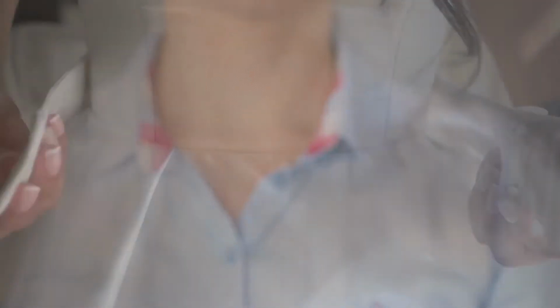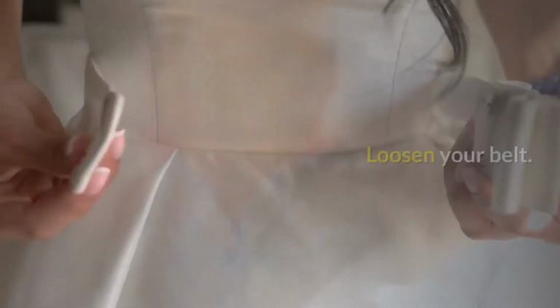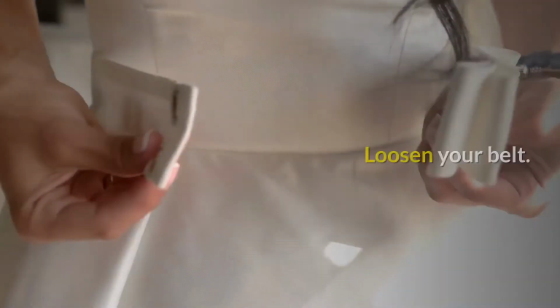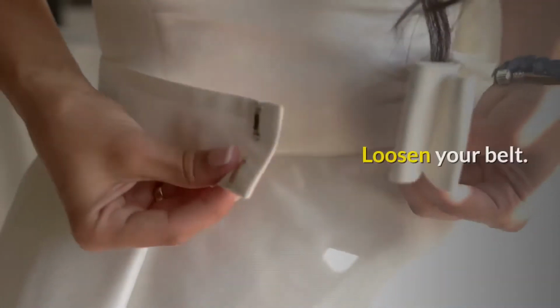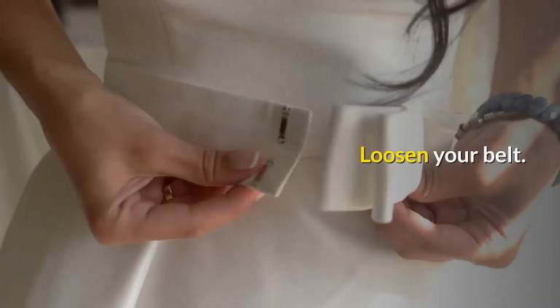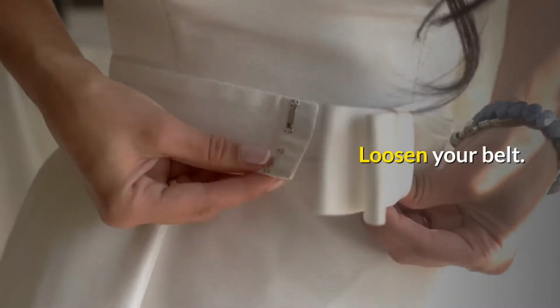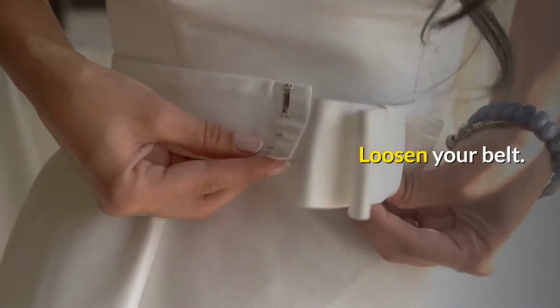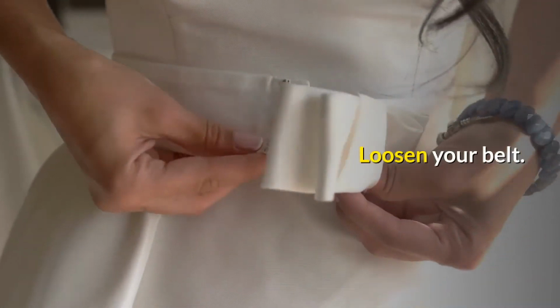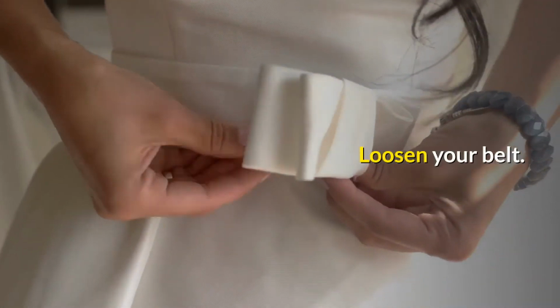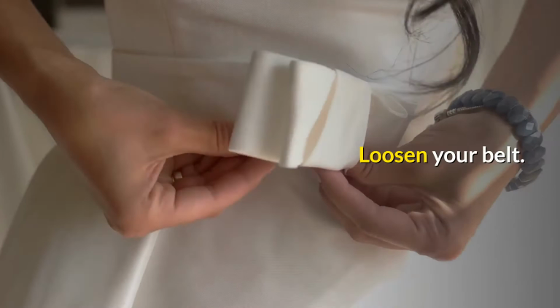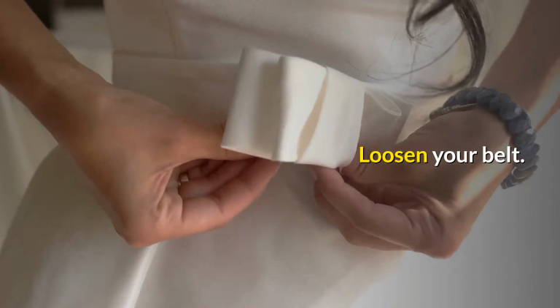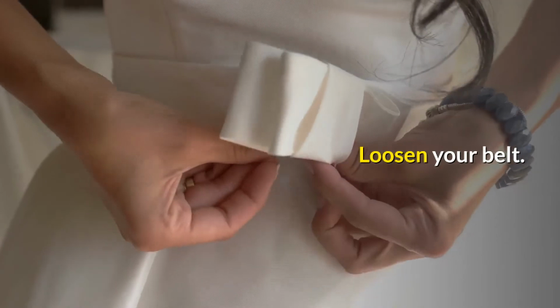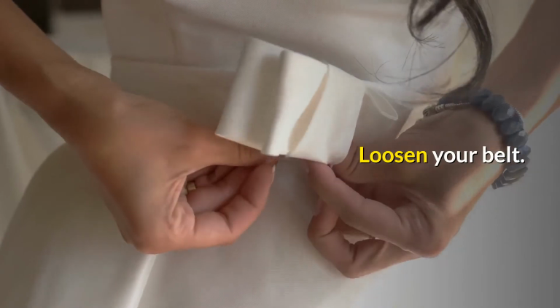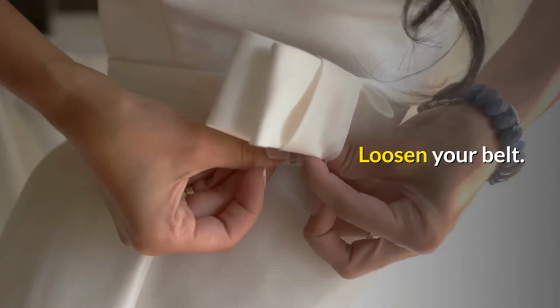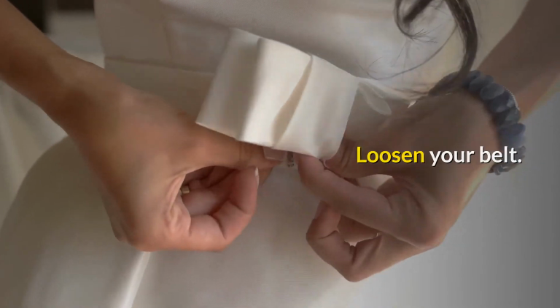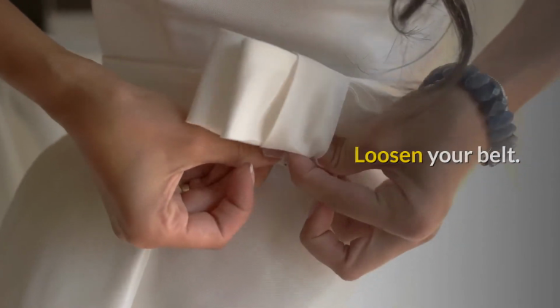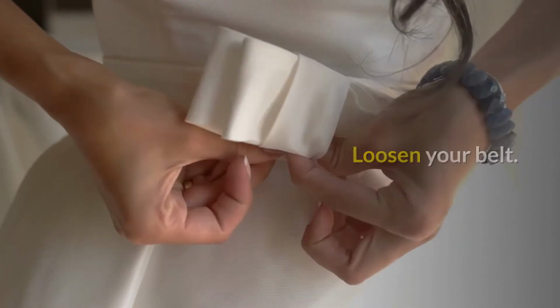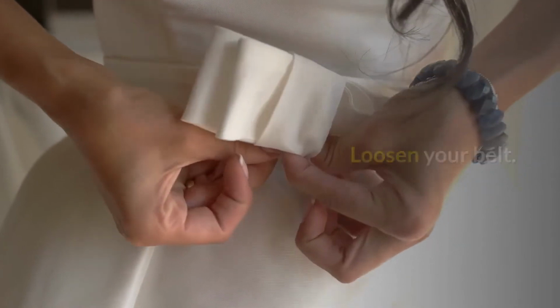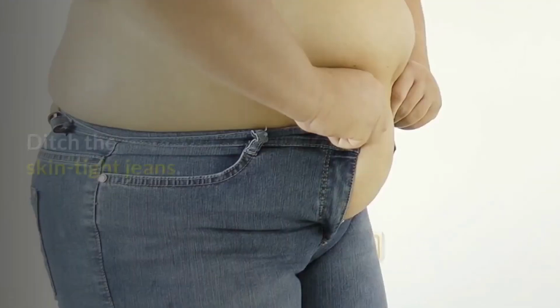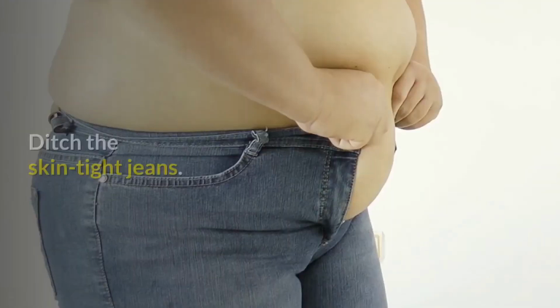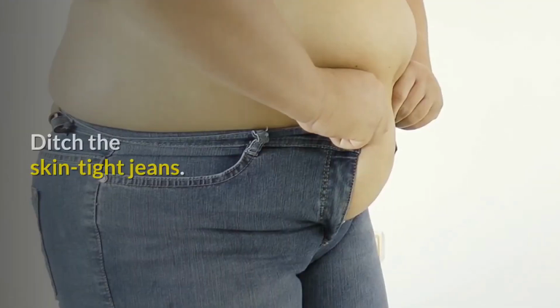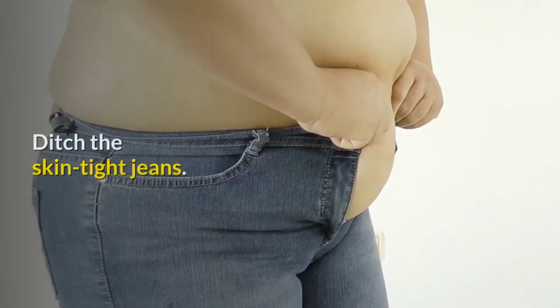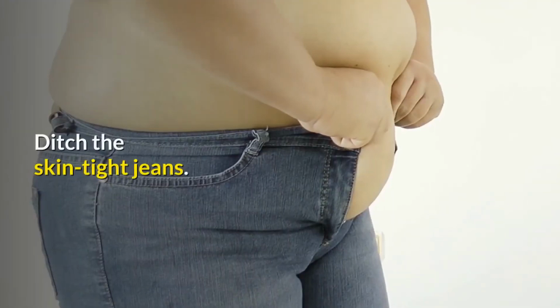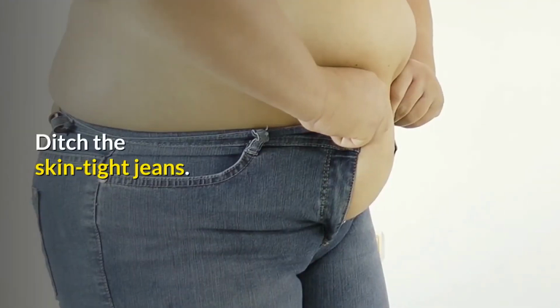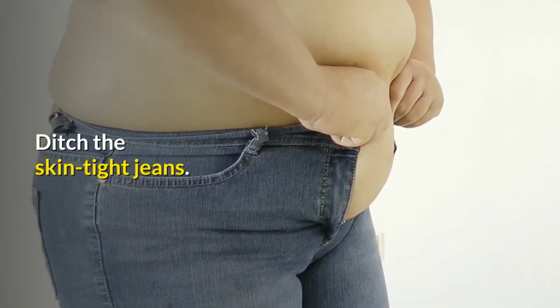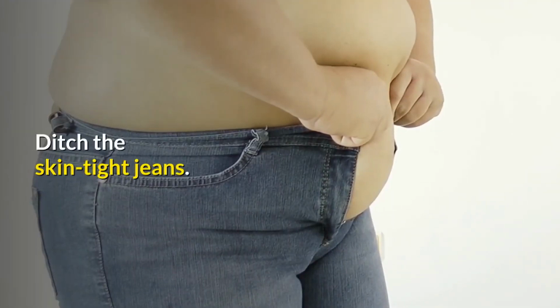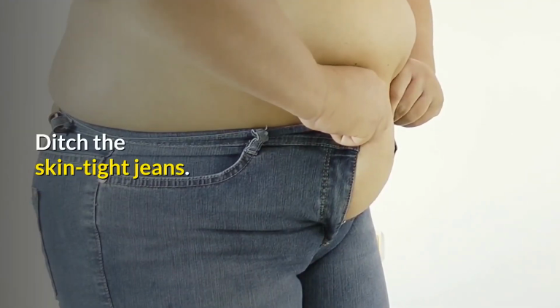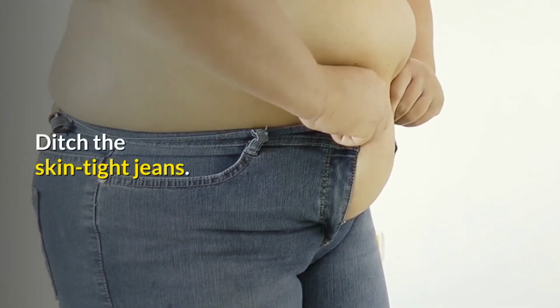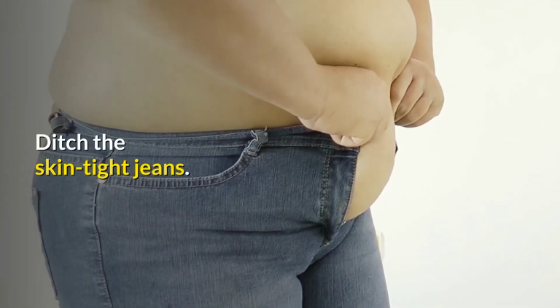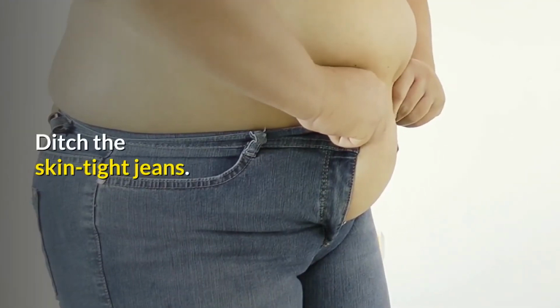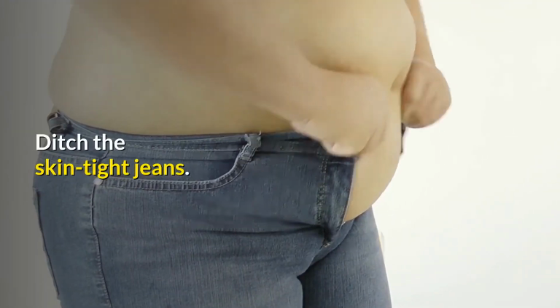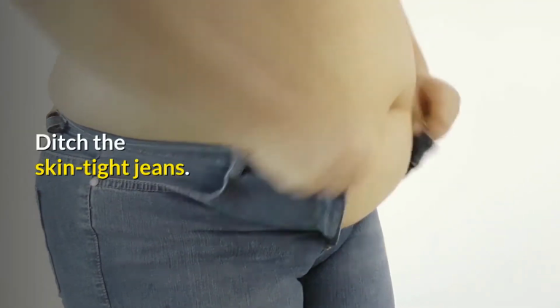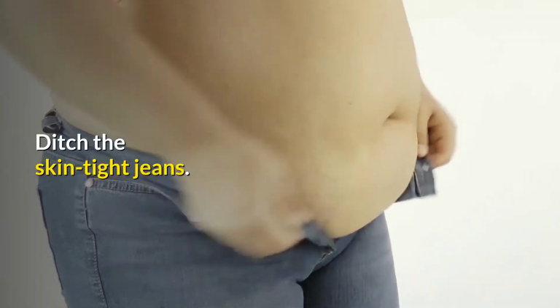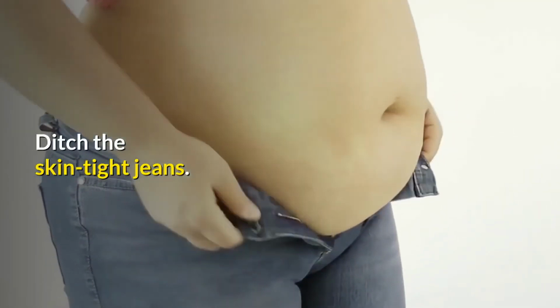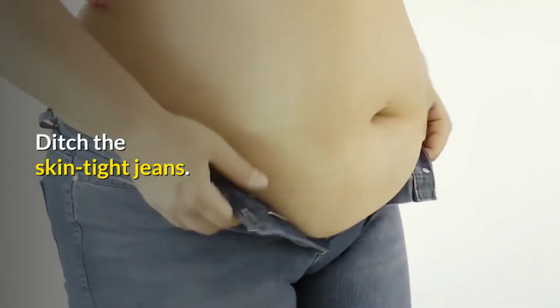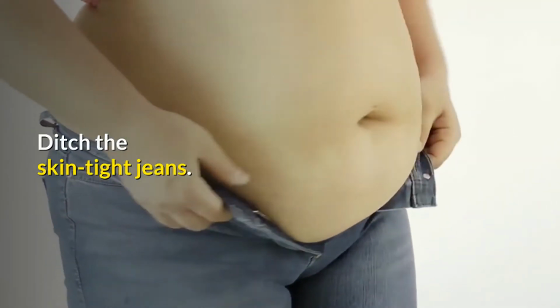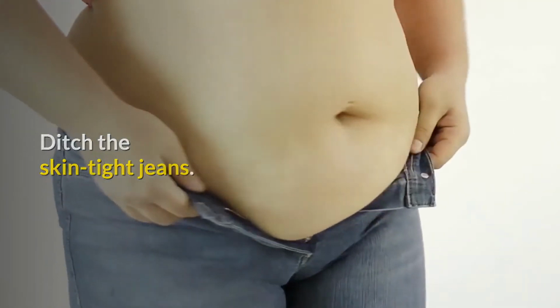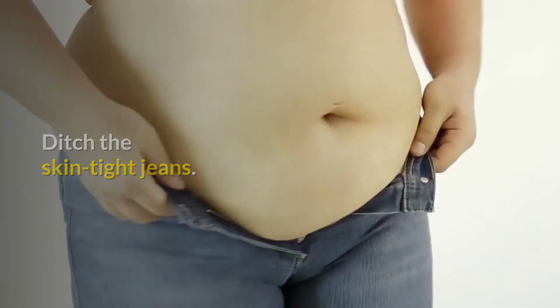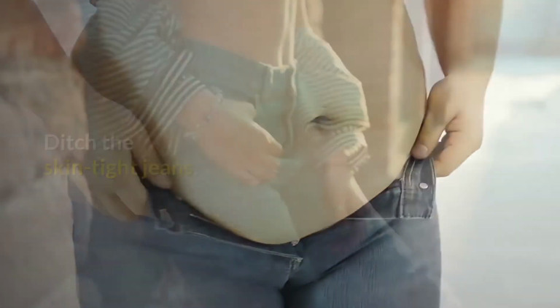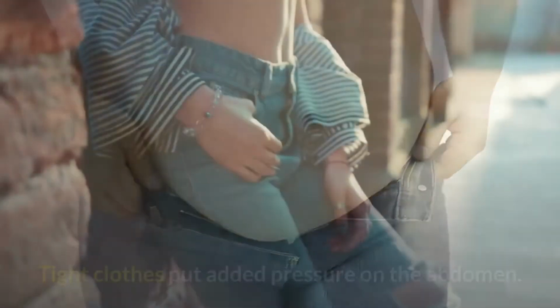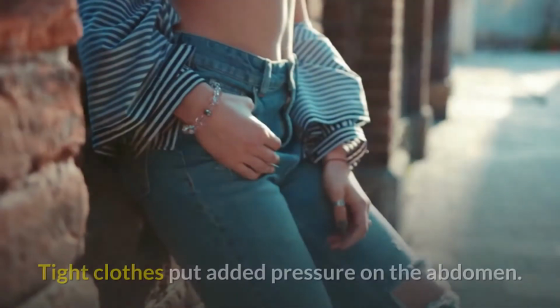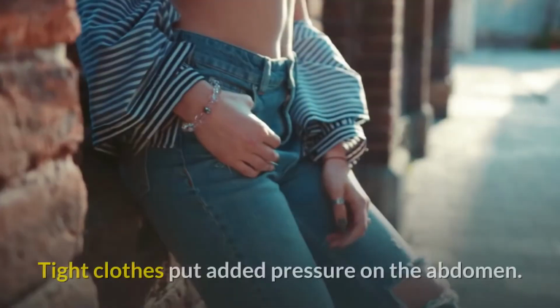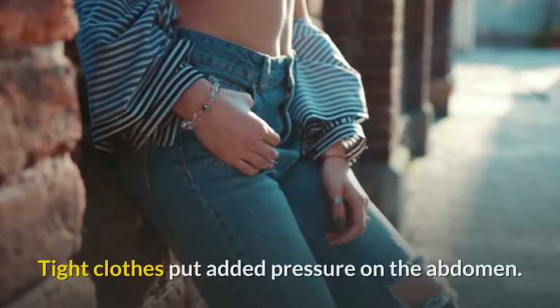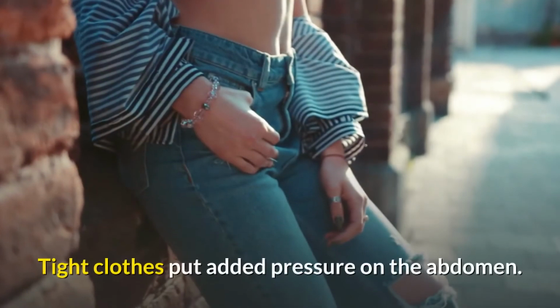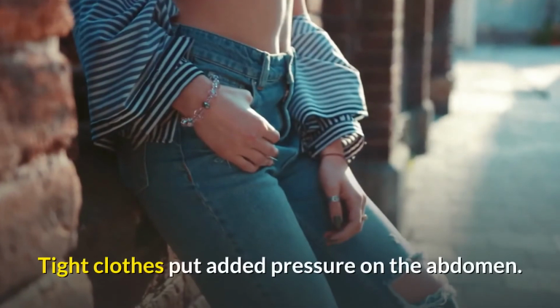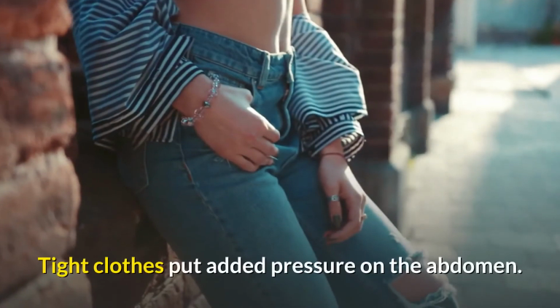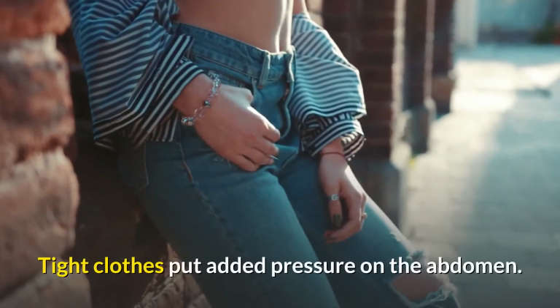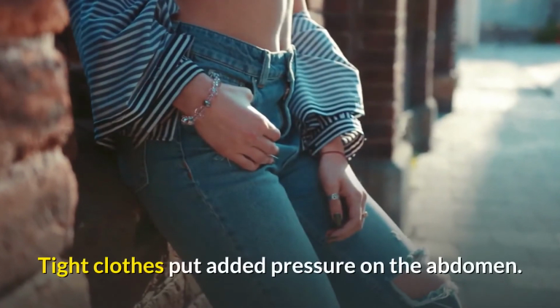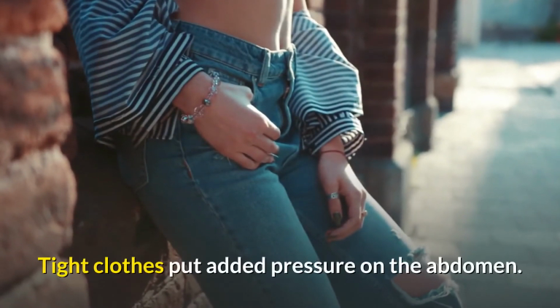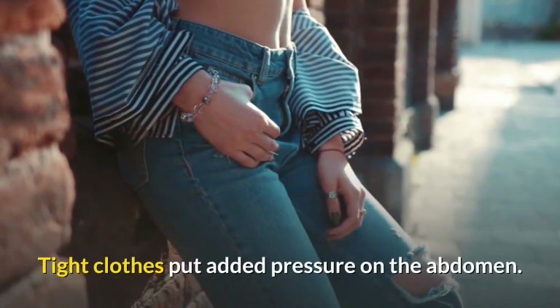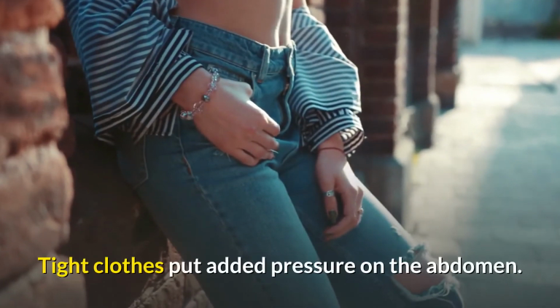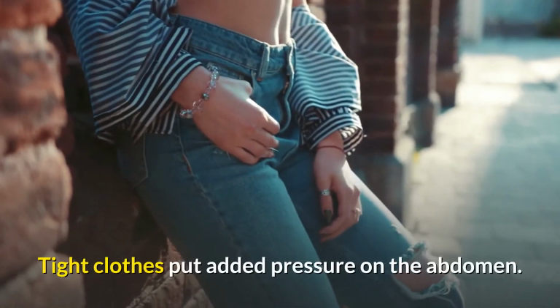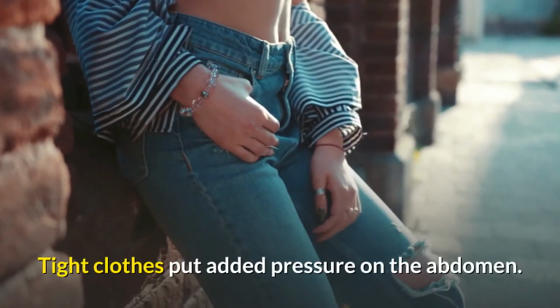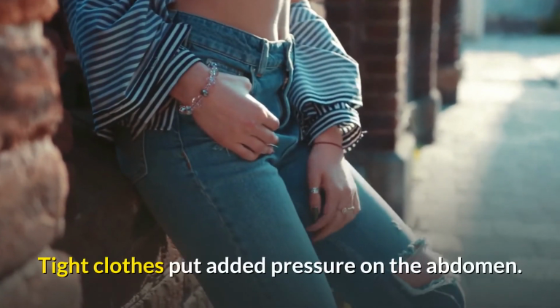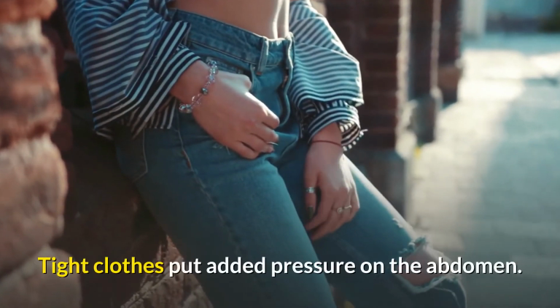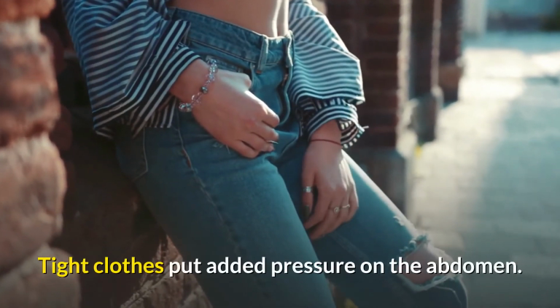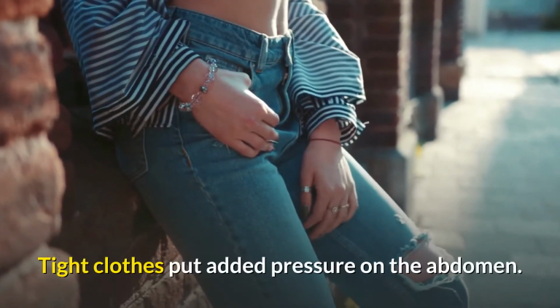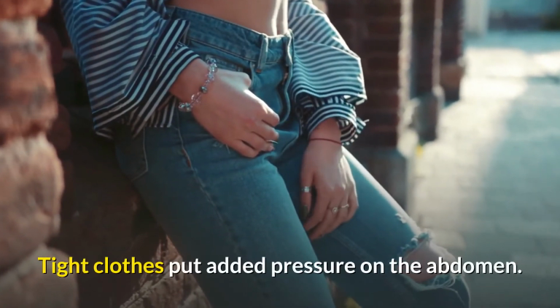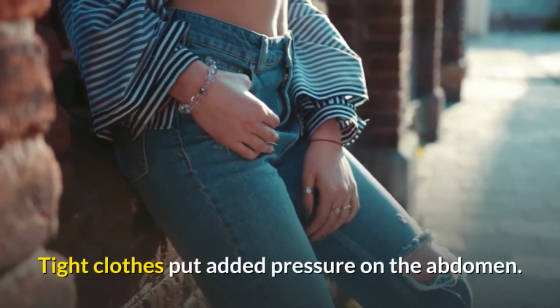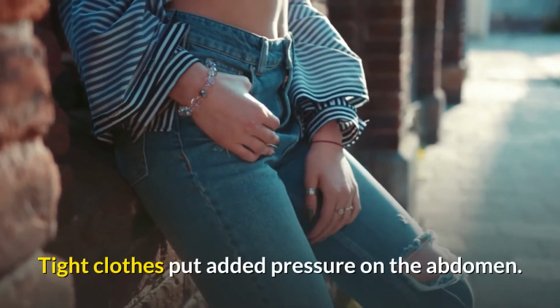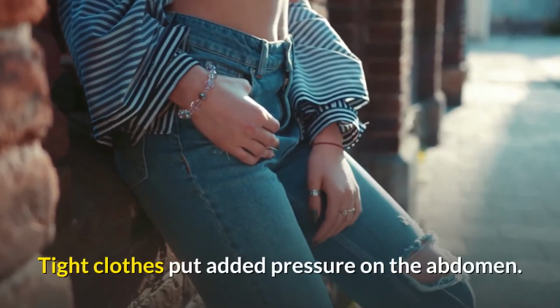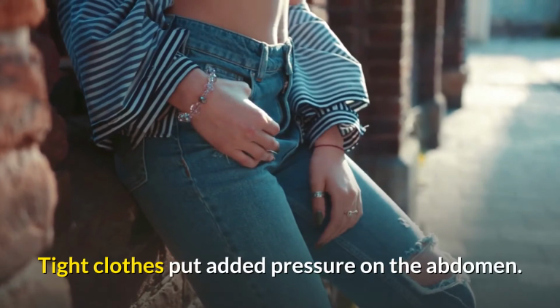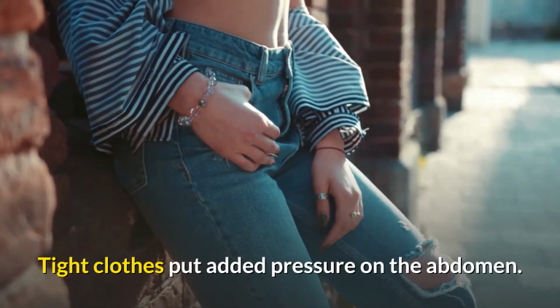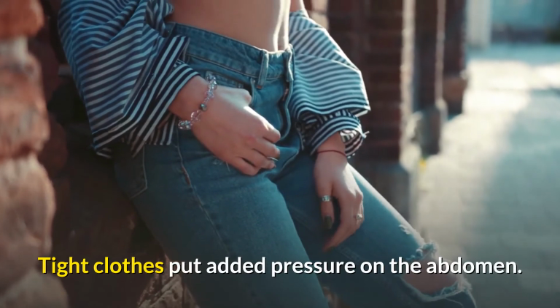Loosen your belt. Ditch the skin-tight jeans. Tight clothes put added pressure on the abdomen.